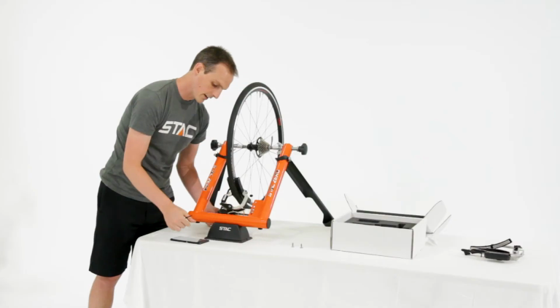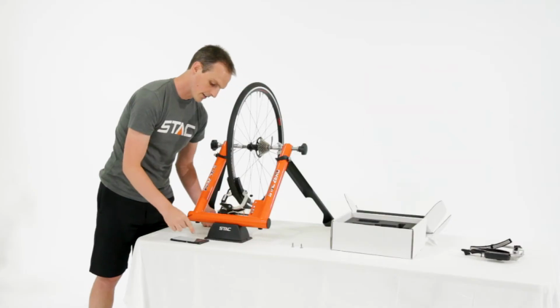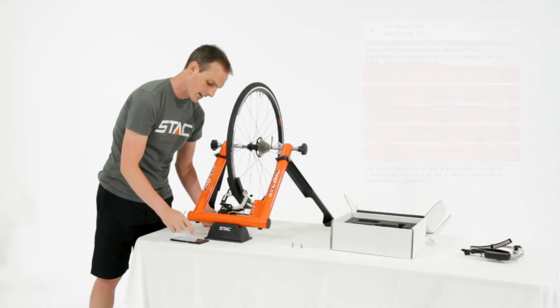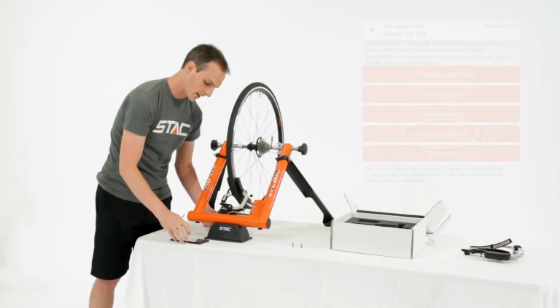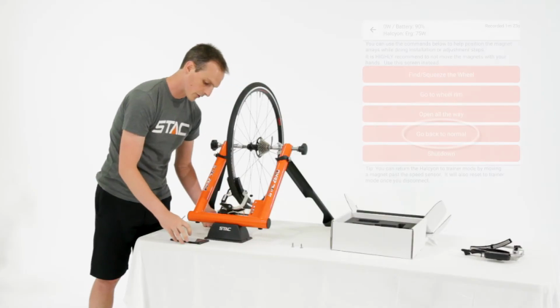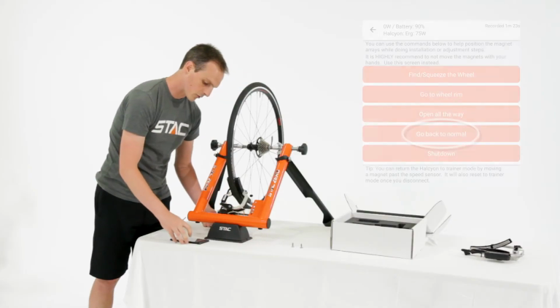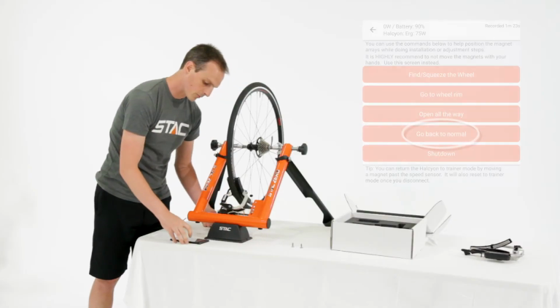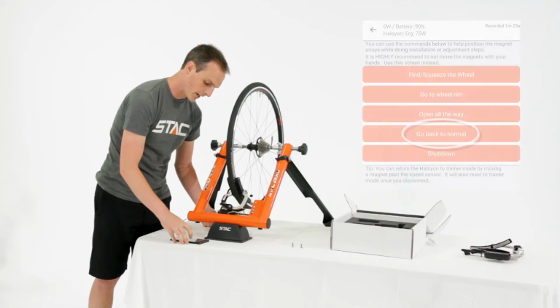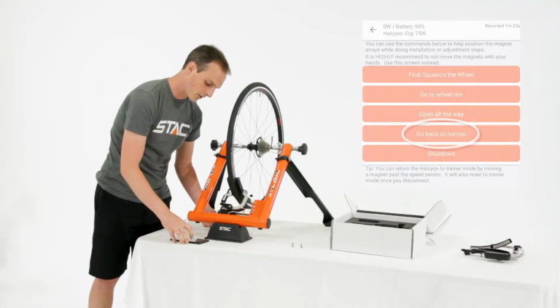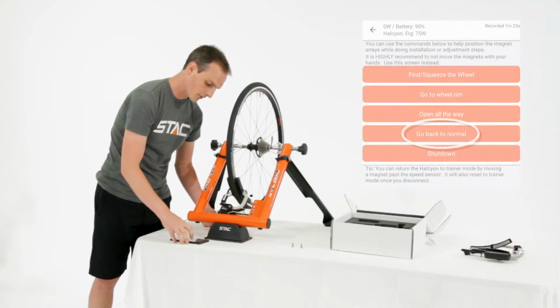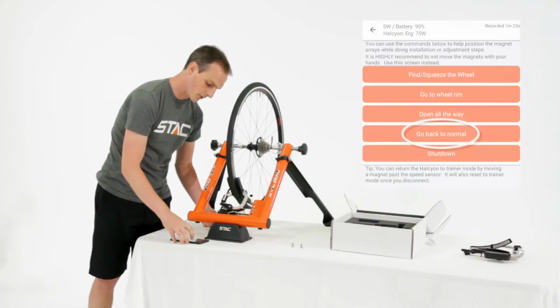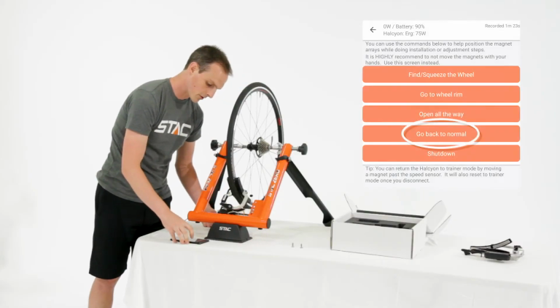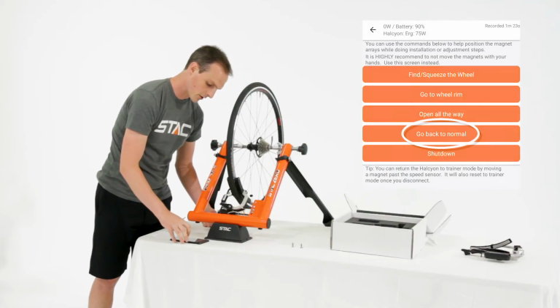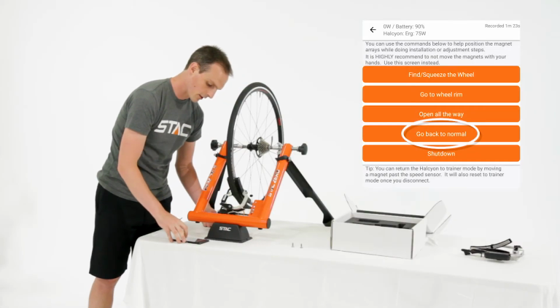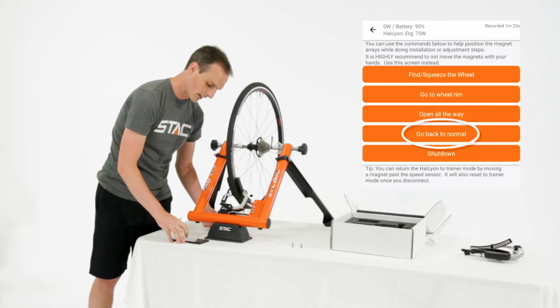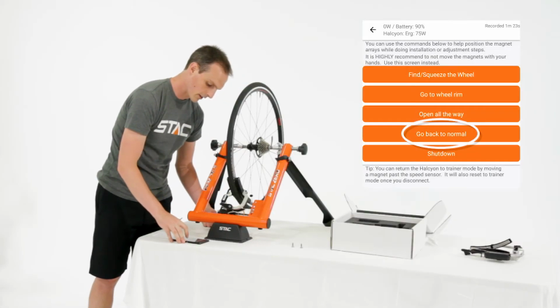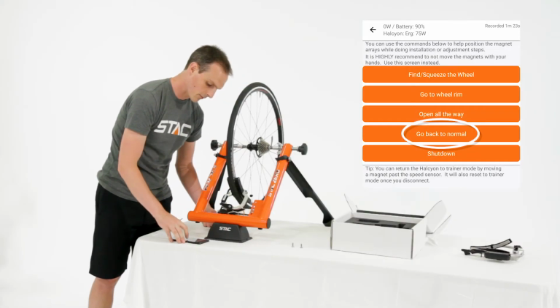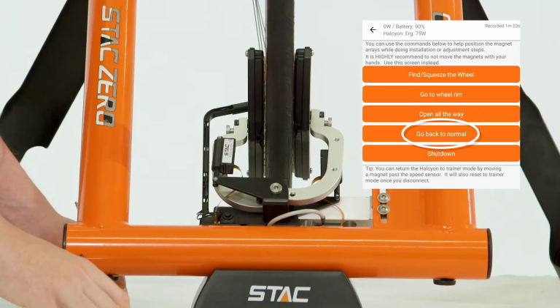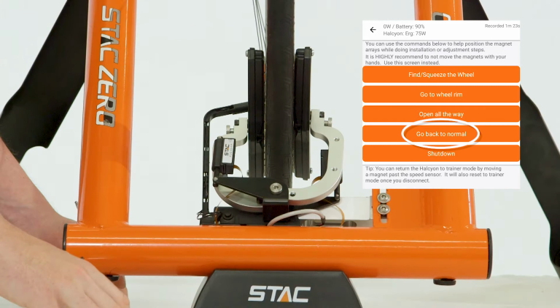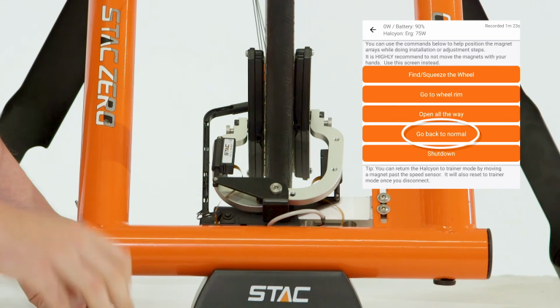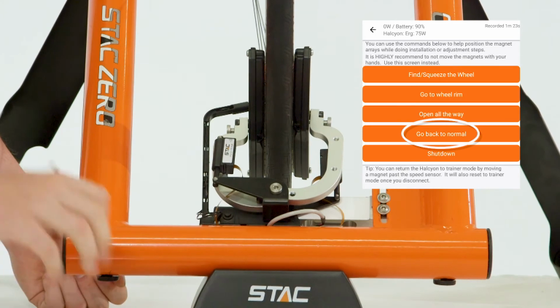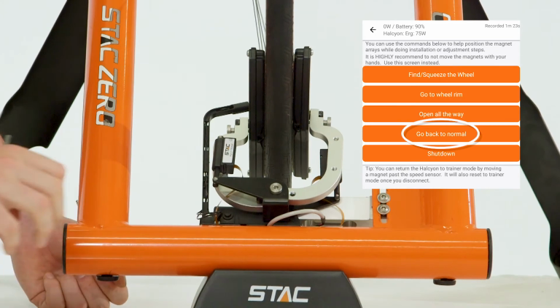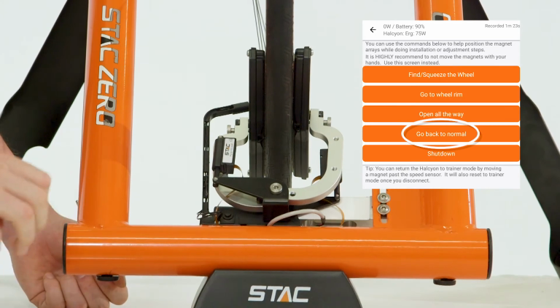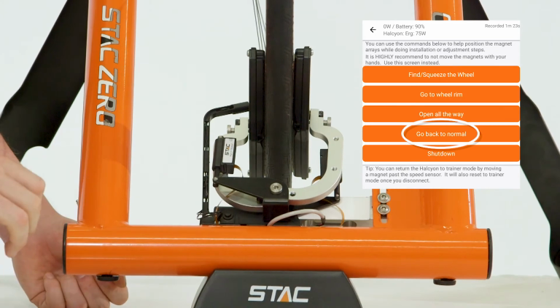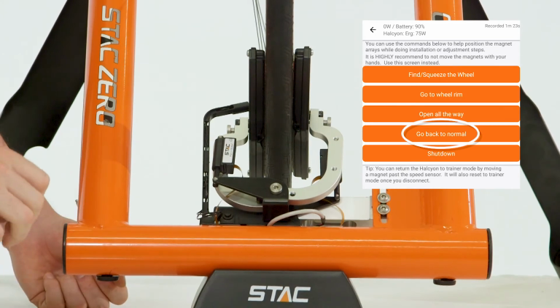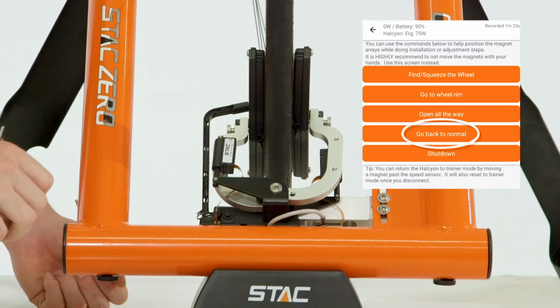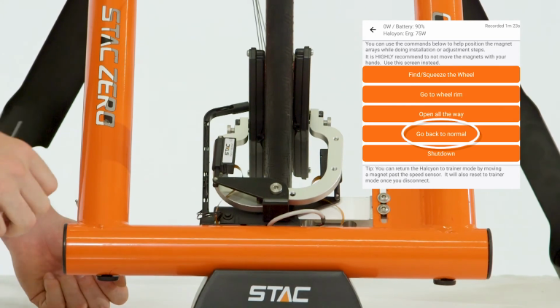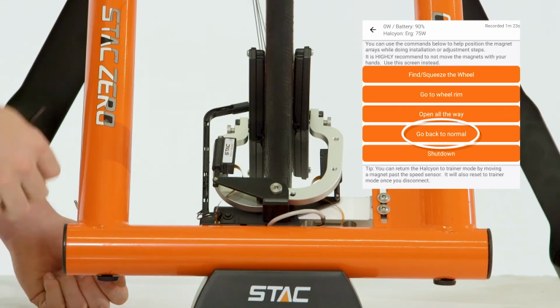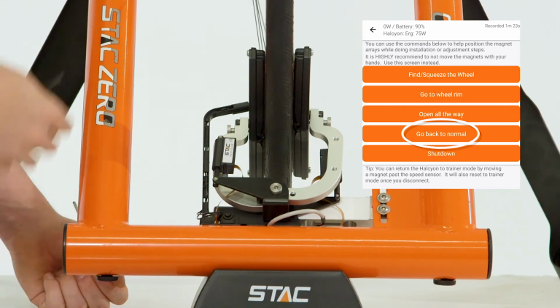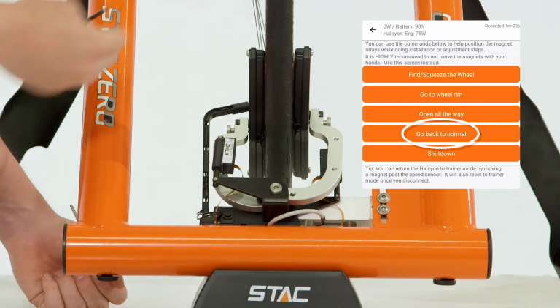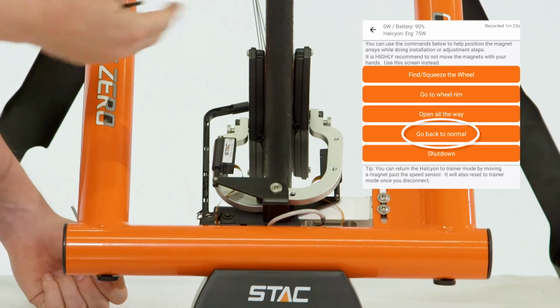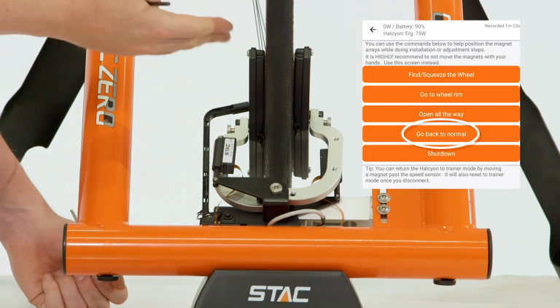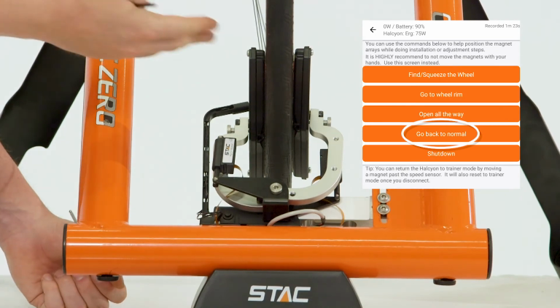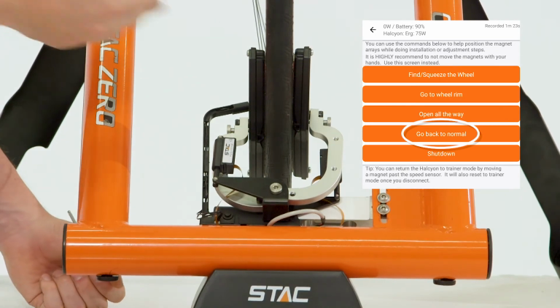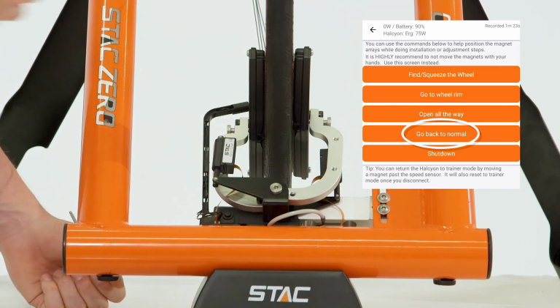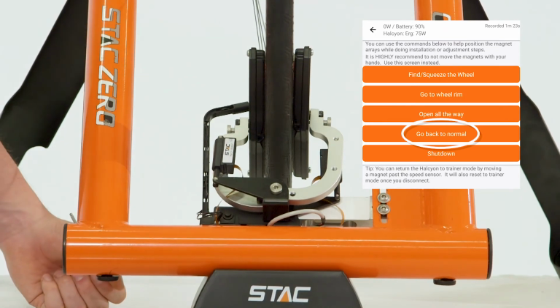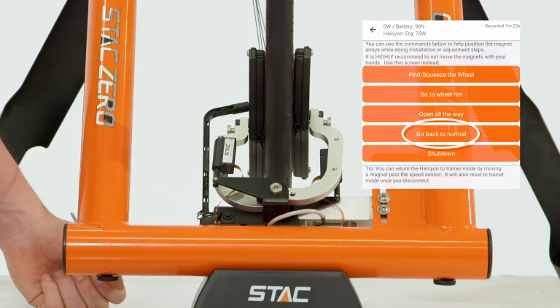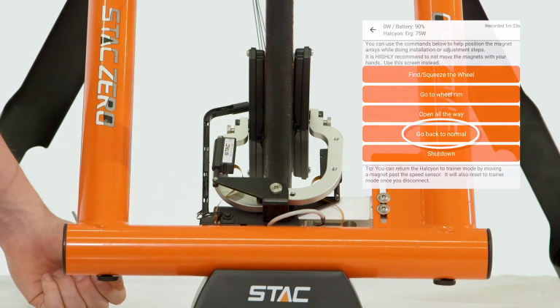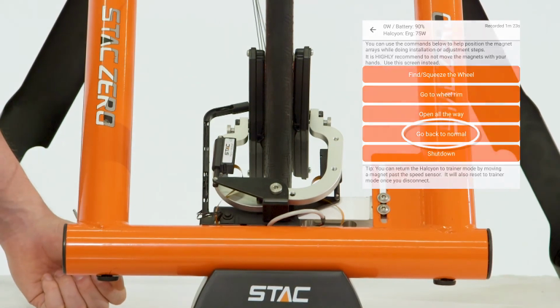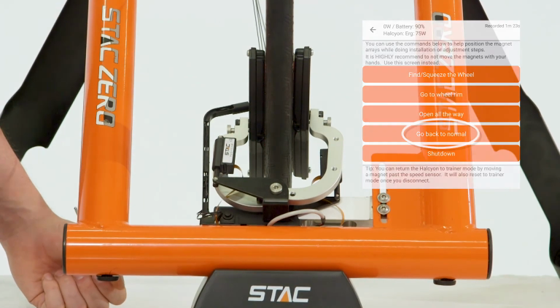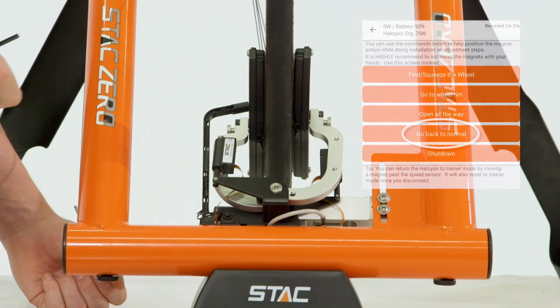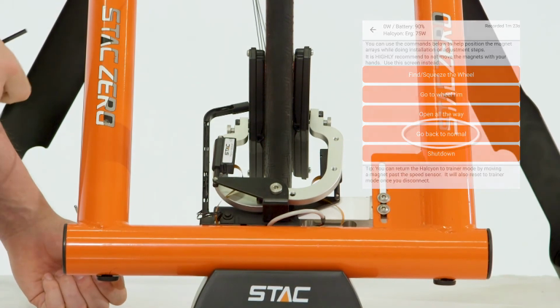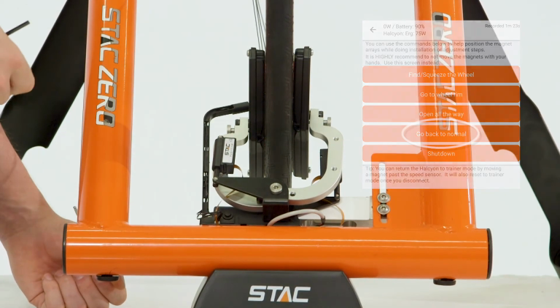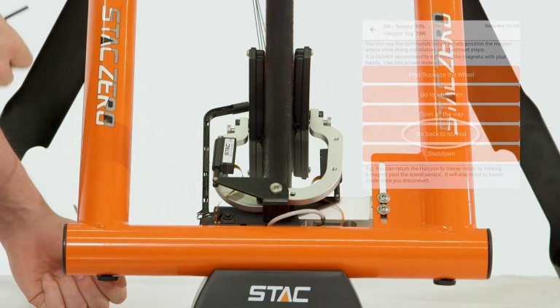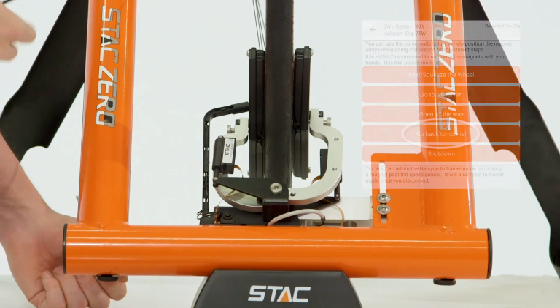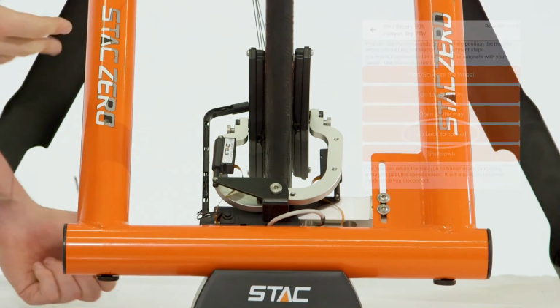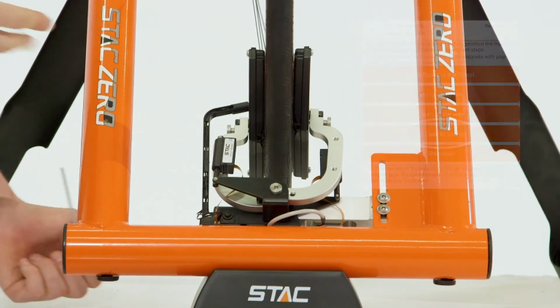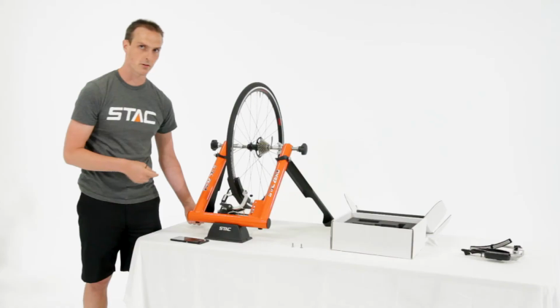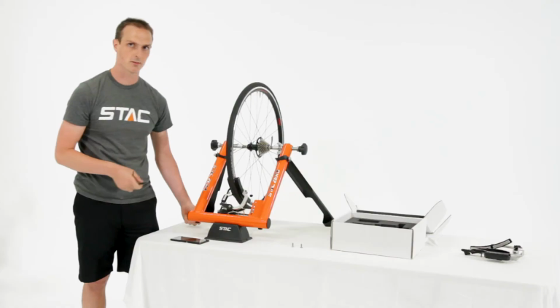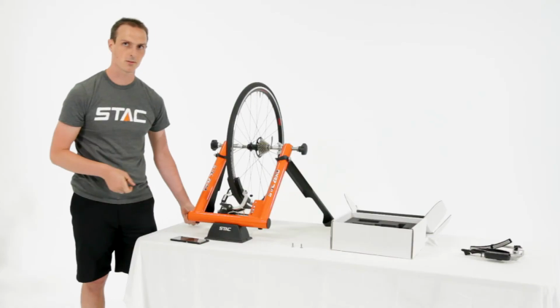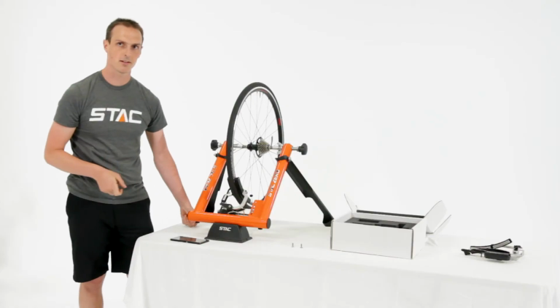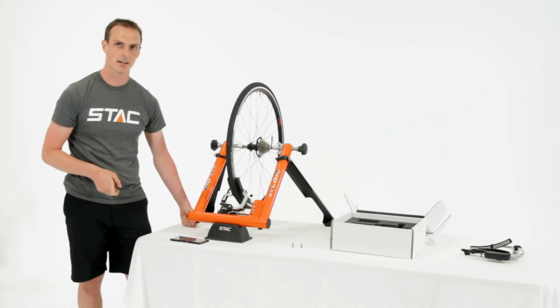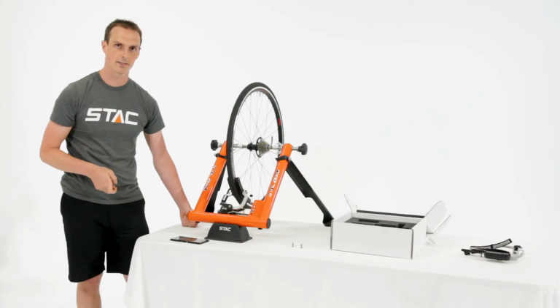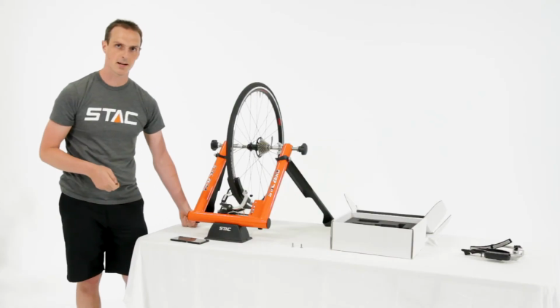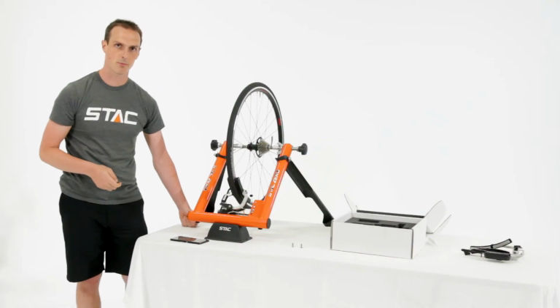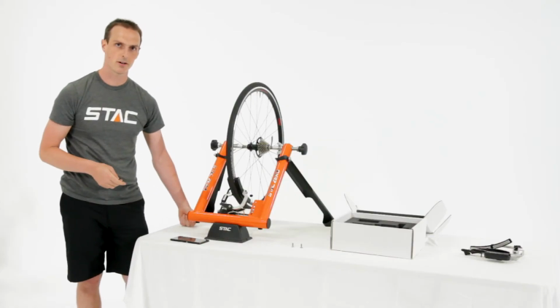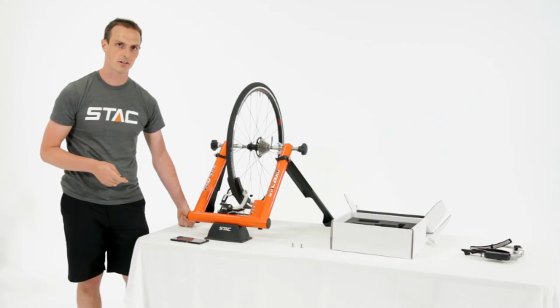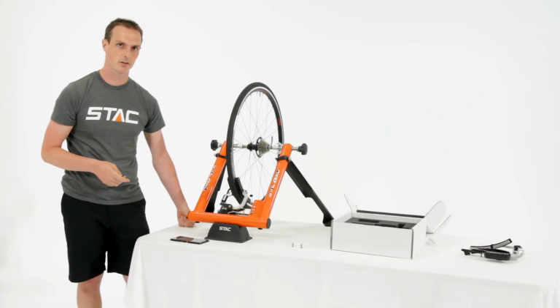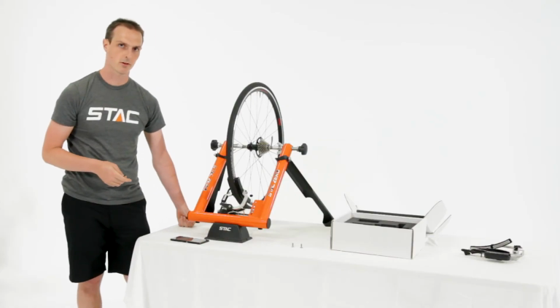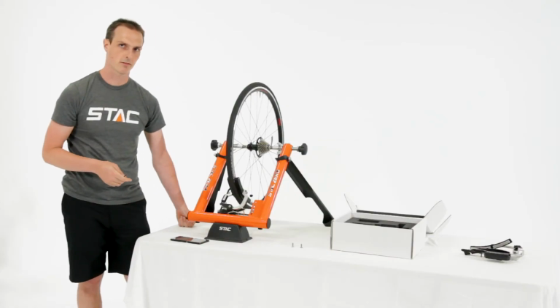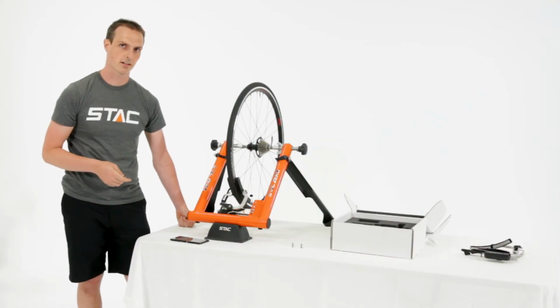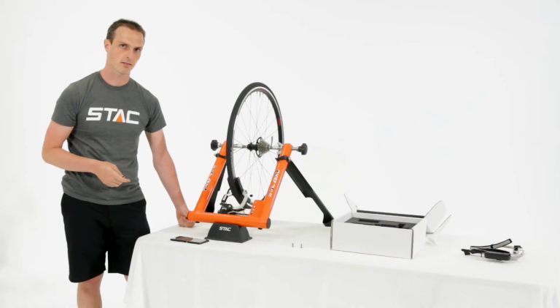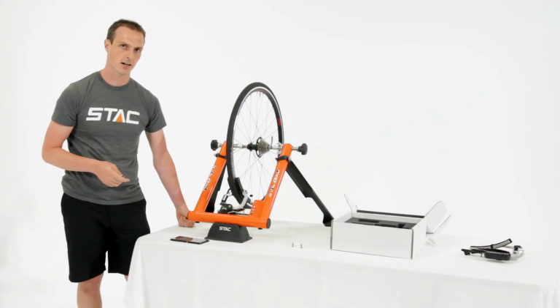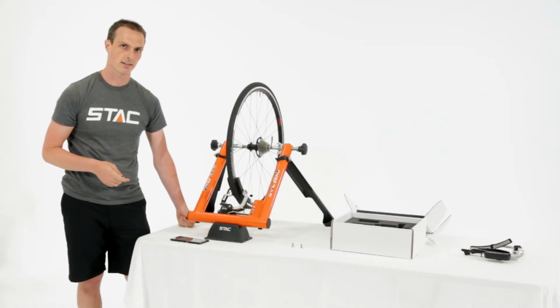Then in the Stack Control Panel you can just click 'Go Back to Normal' and the magnets will squeeze the wheel again and return to normal. At that point you are ready to ride.